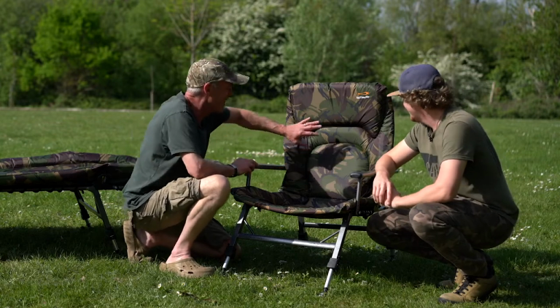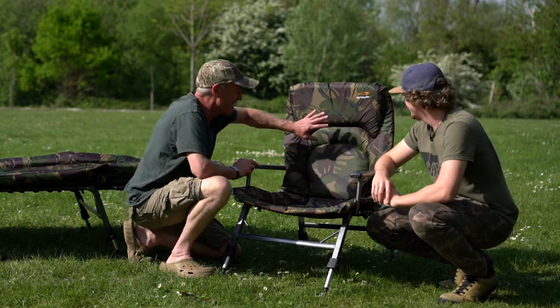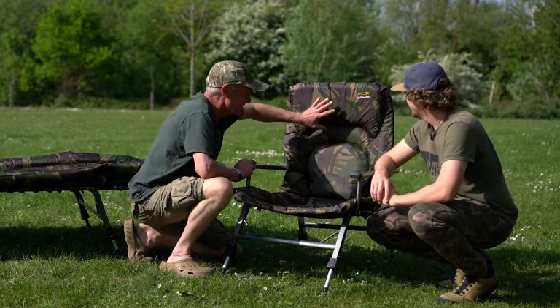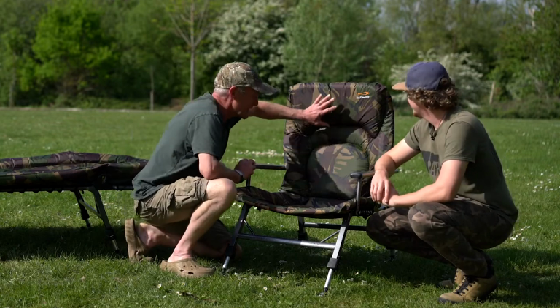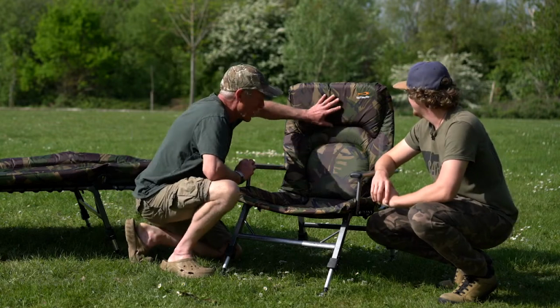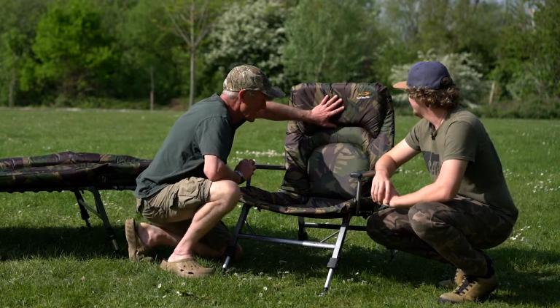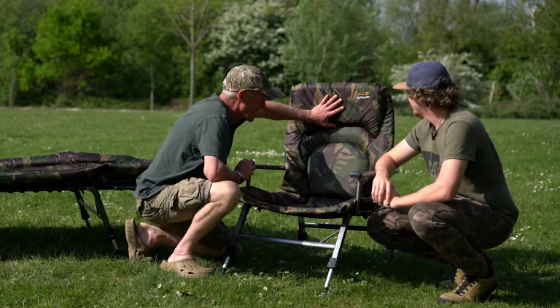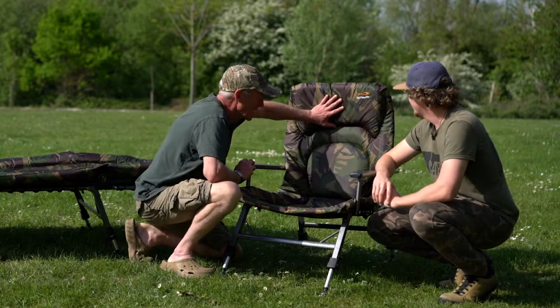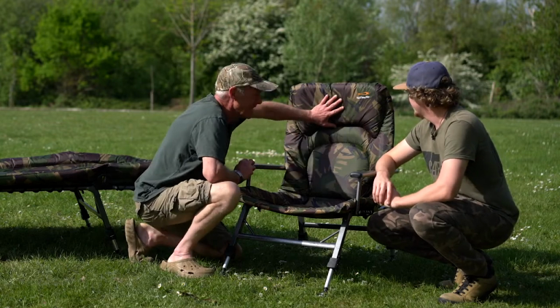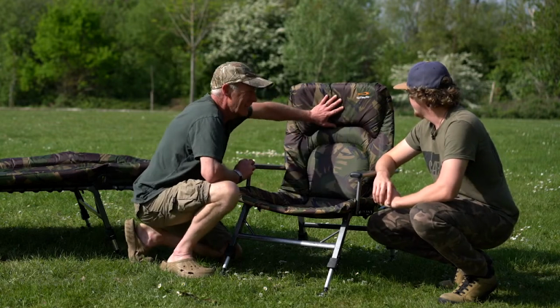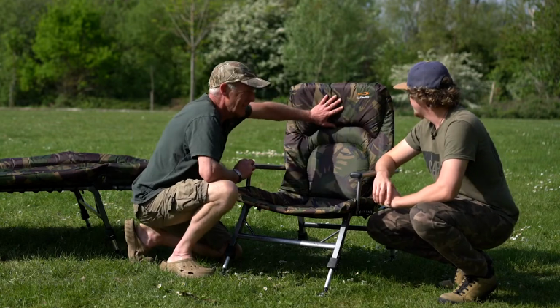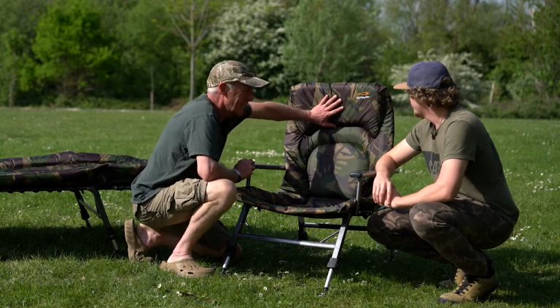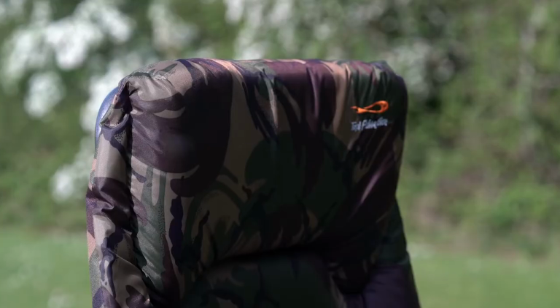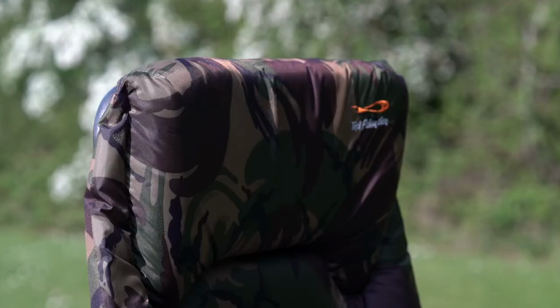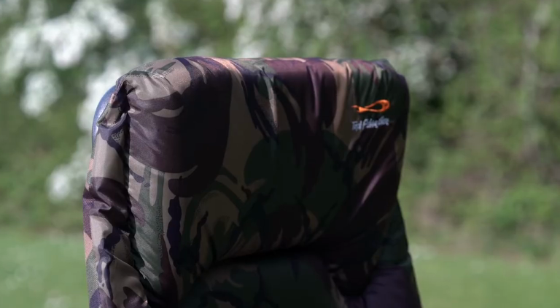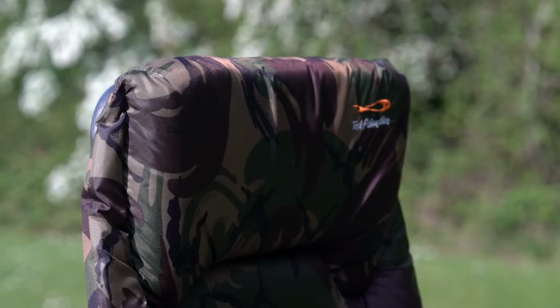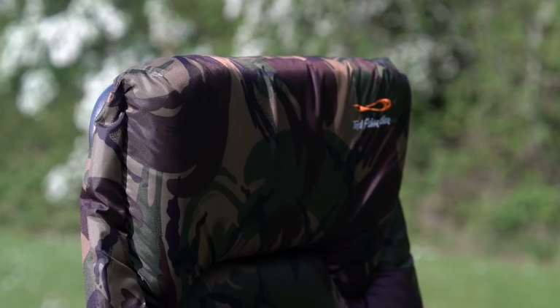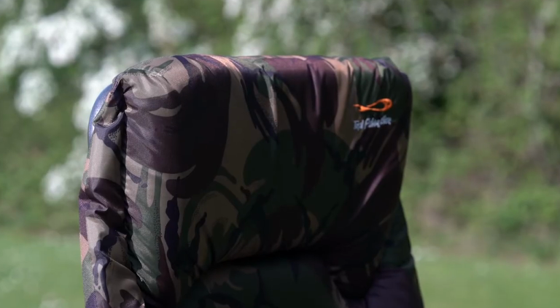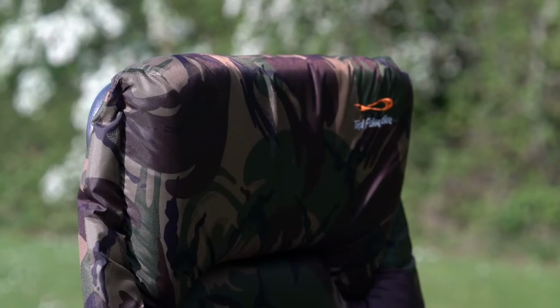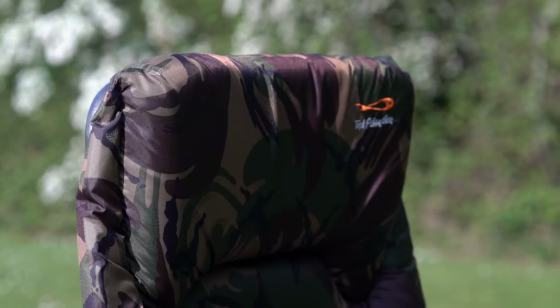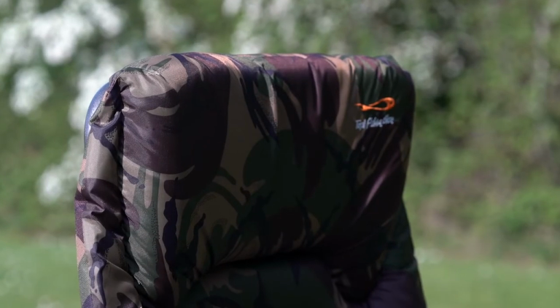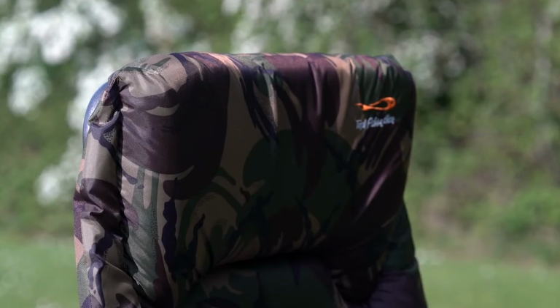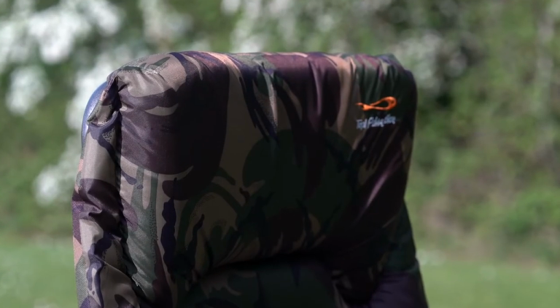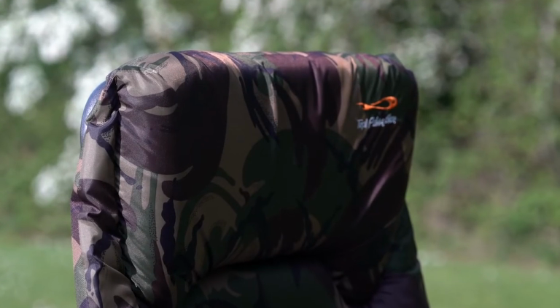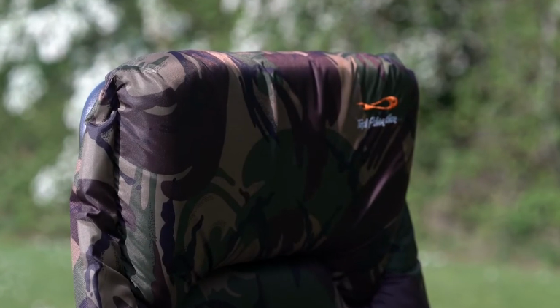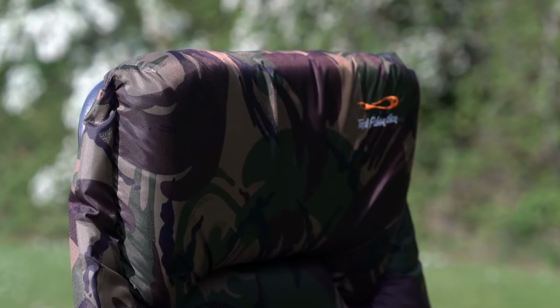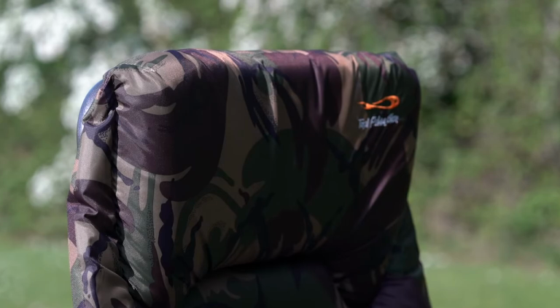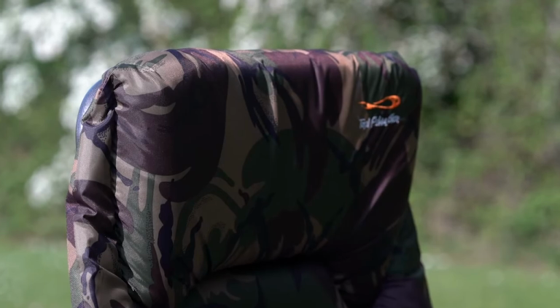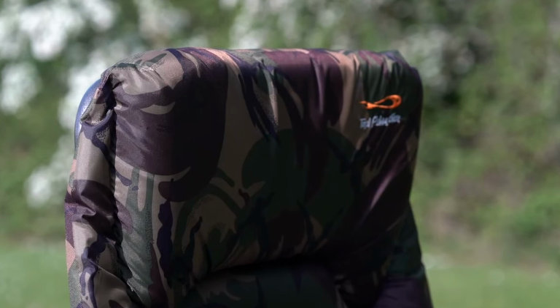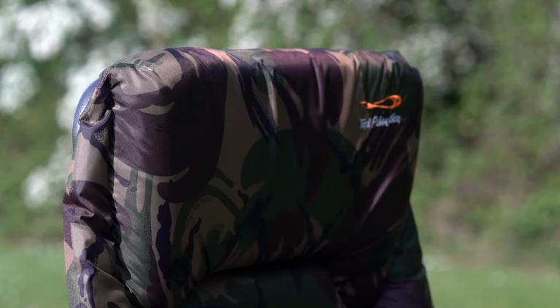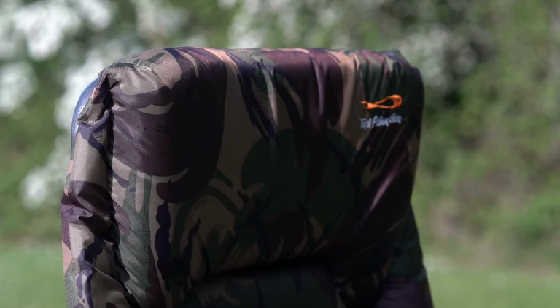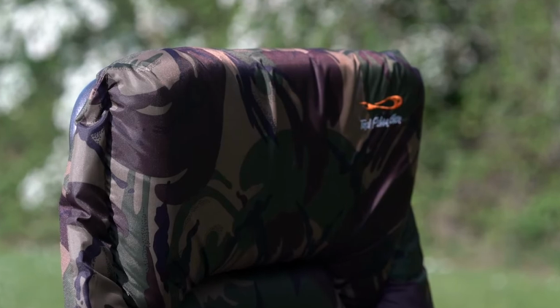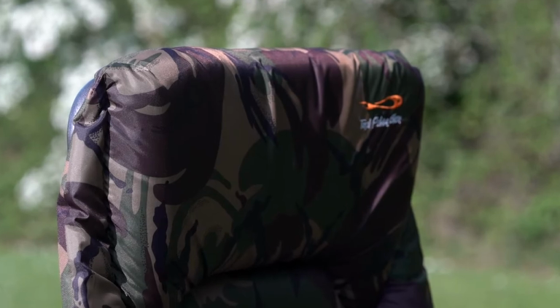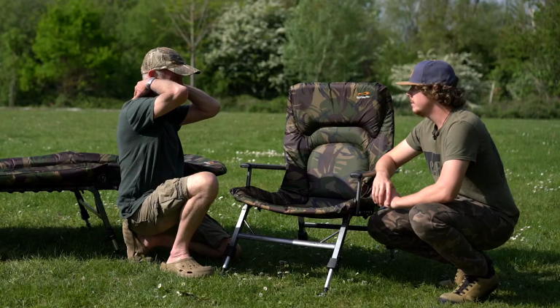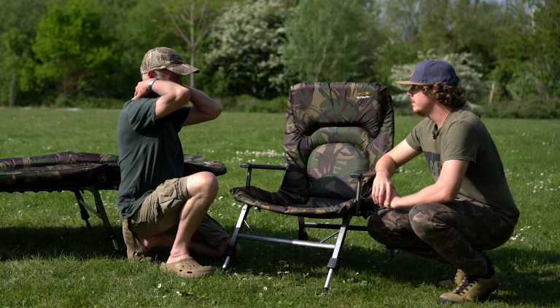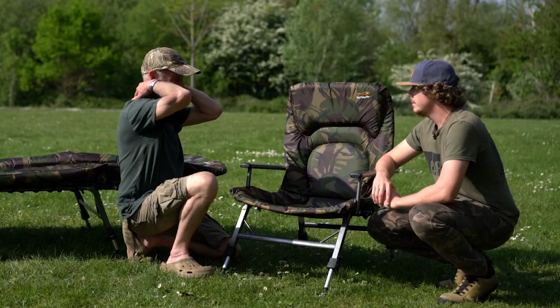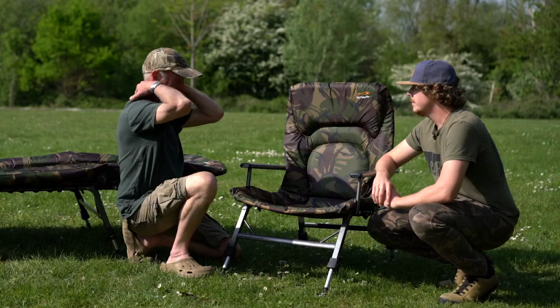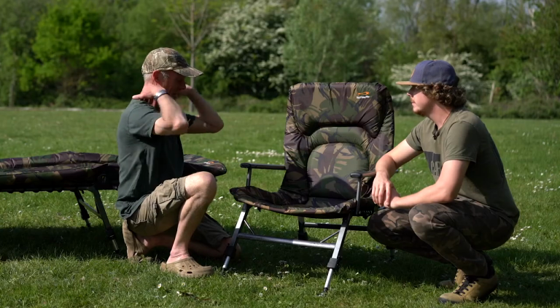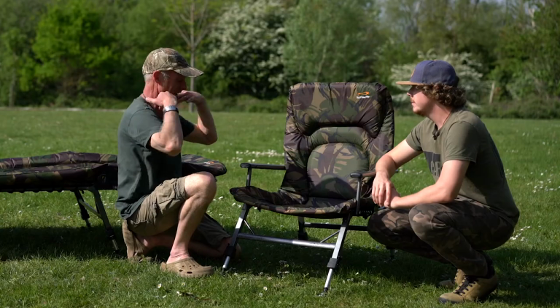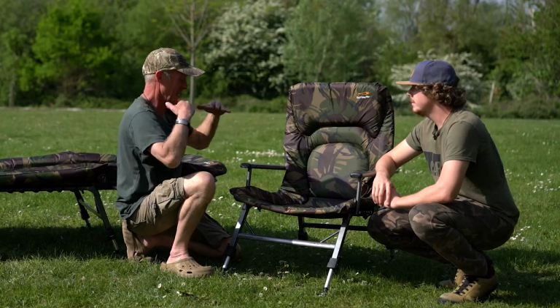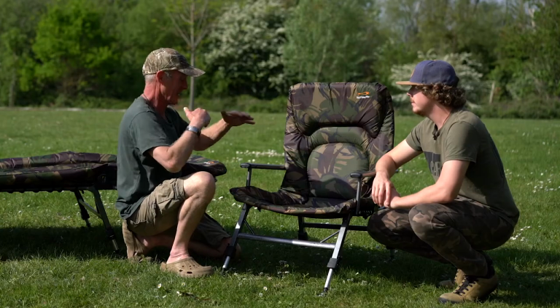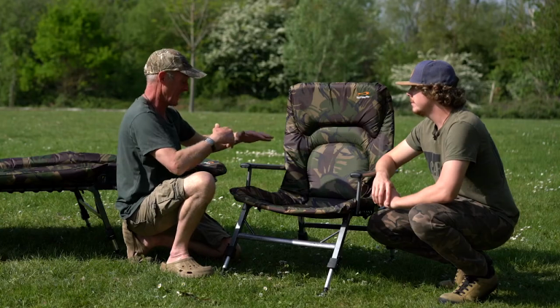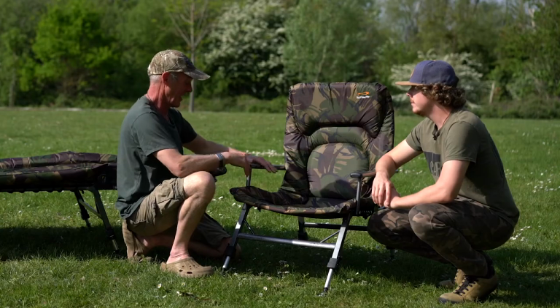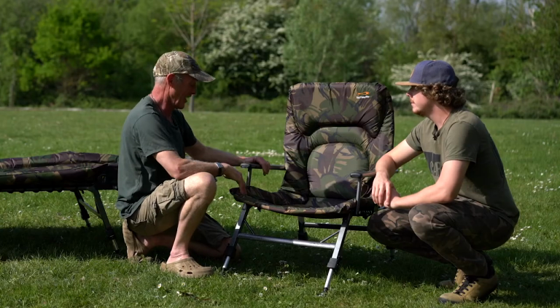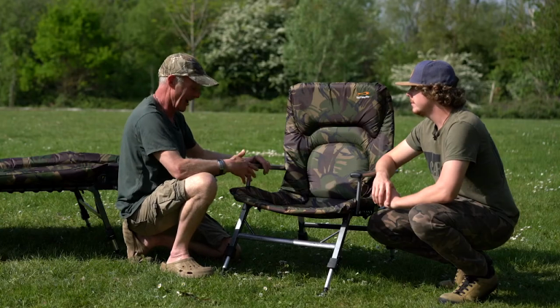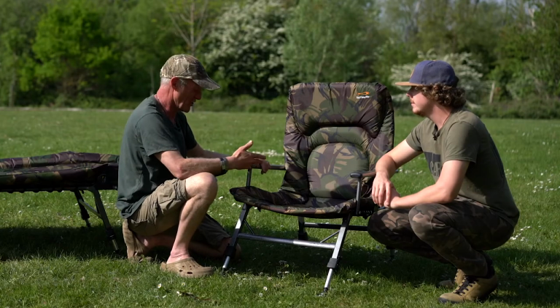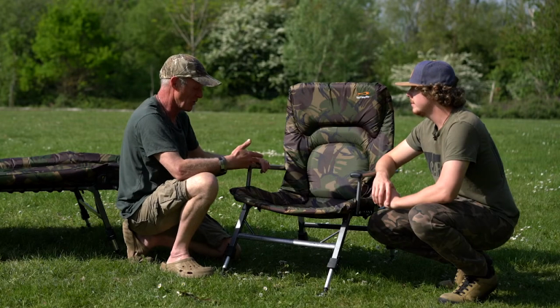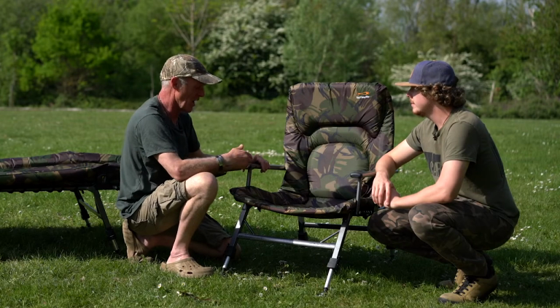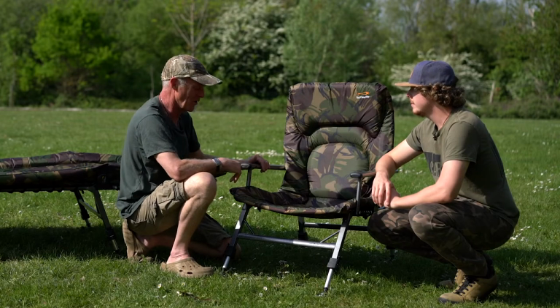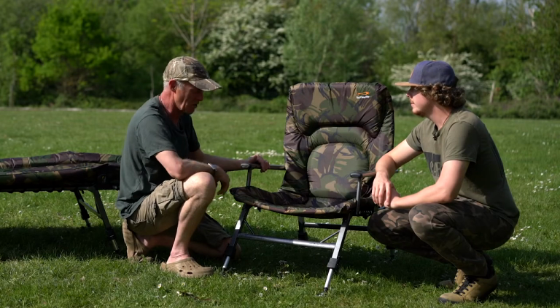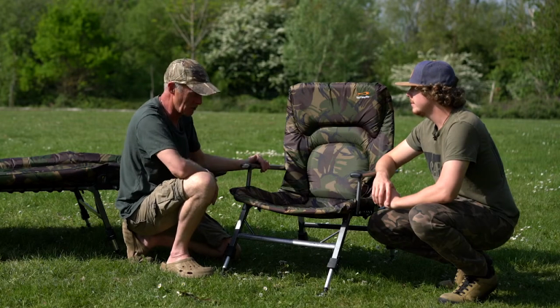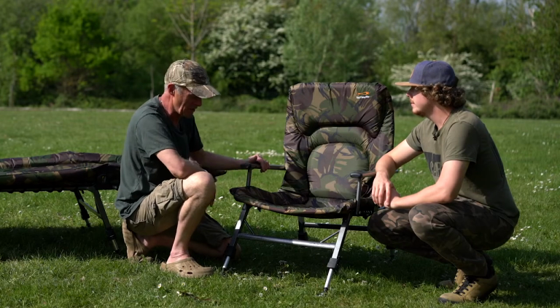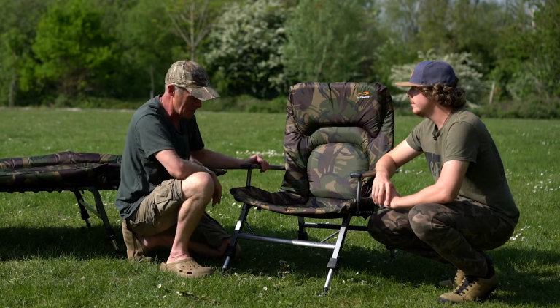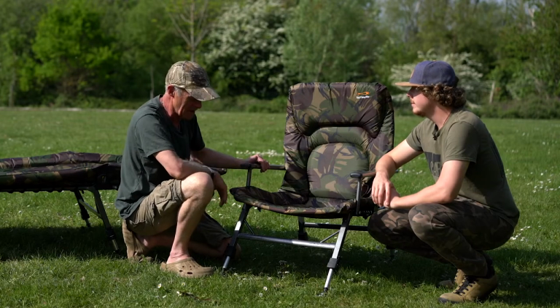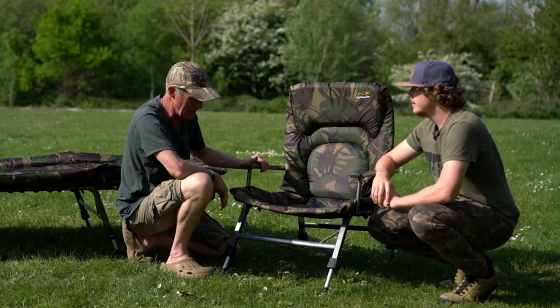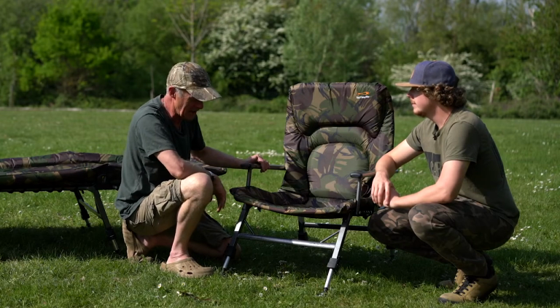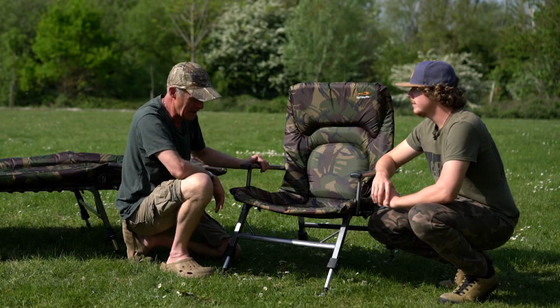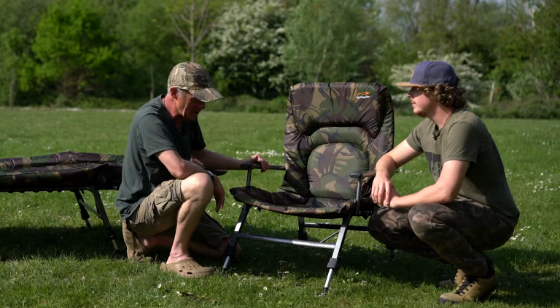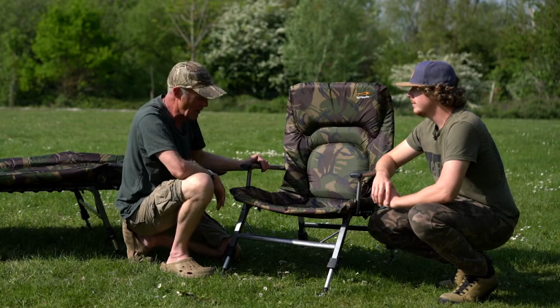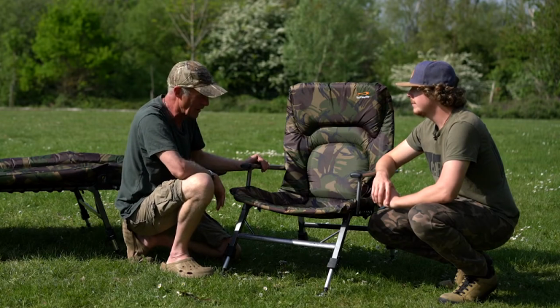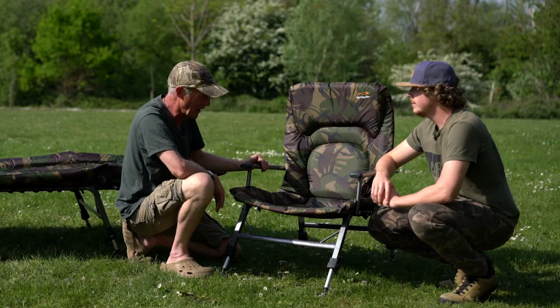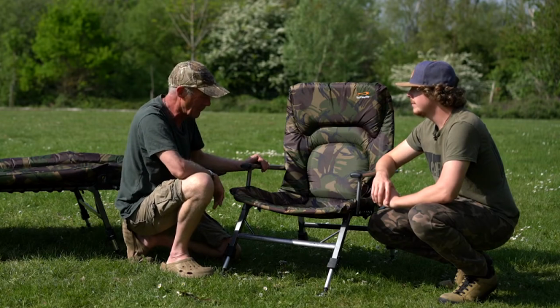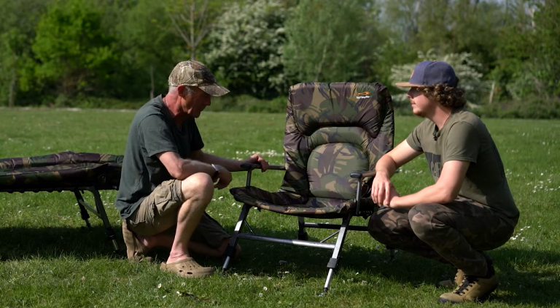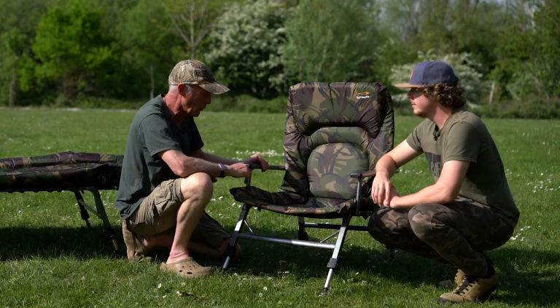This is amazing — the head section, because it sits right in the top of your neck there, as you know, because you've been sitting in it. It's mega comfortable.